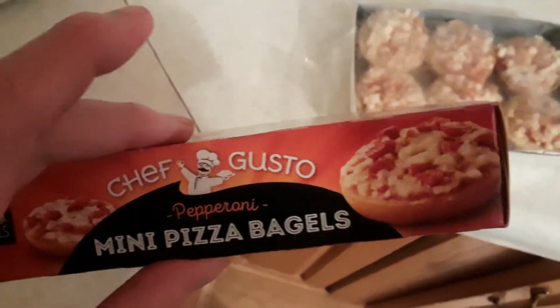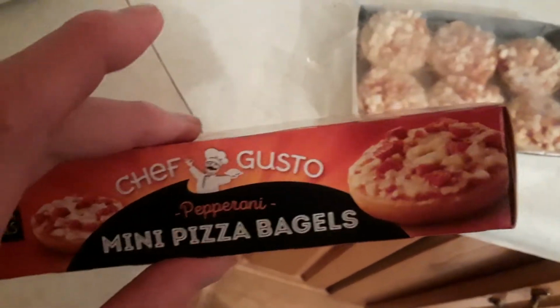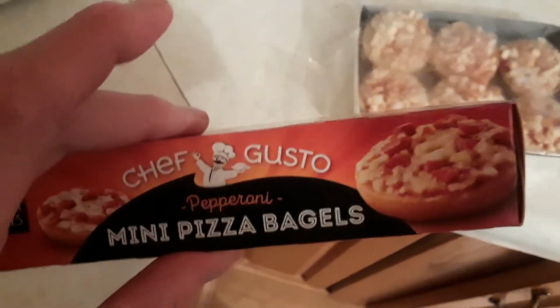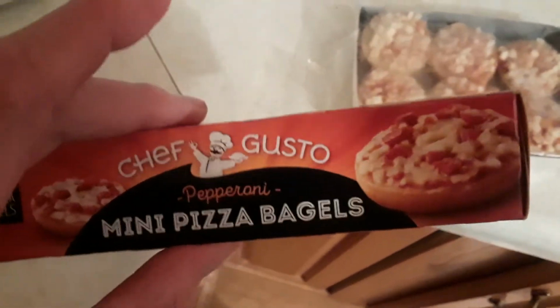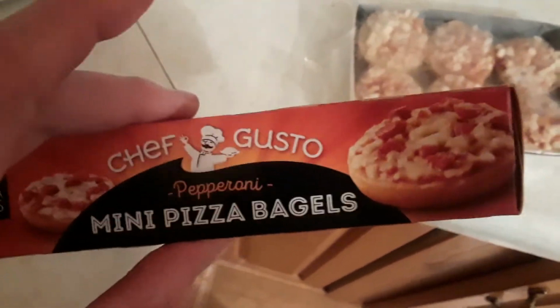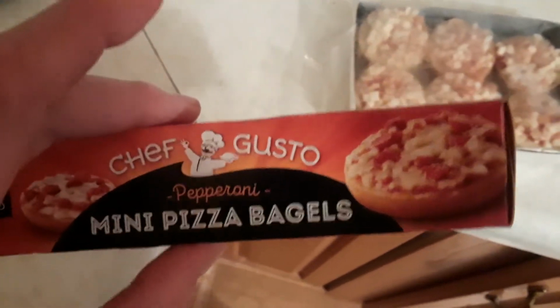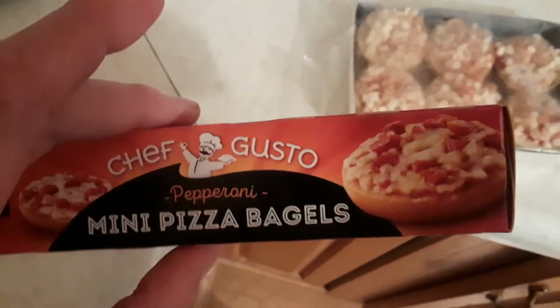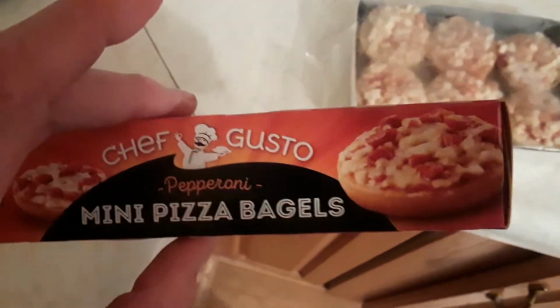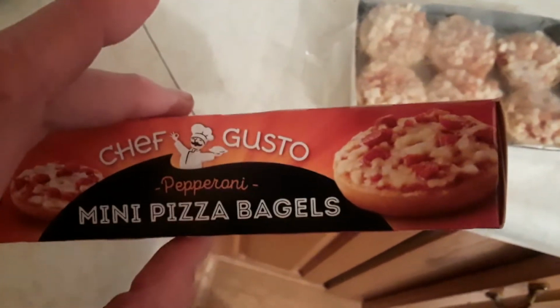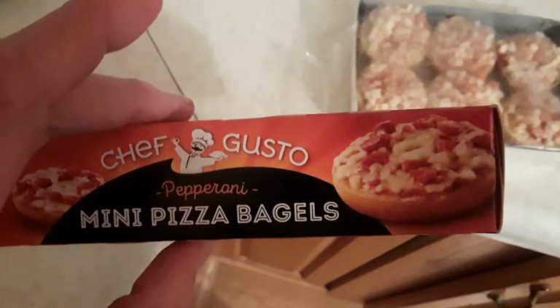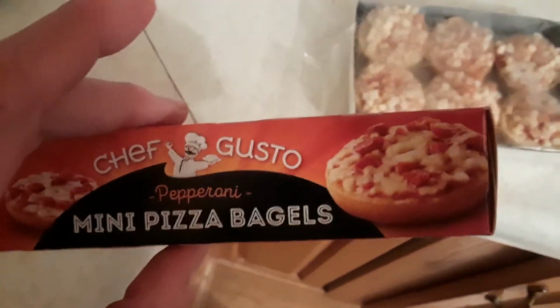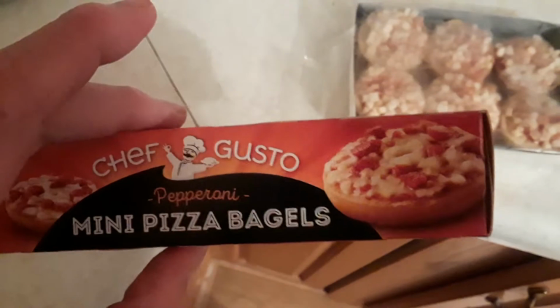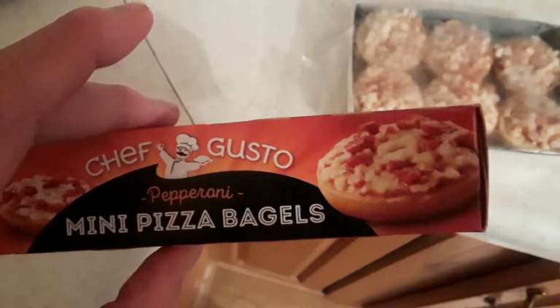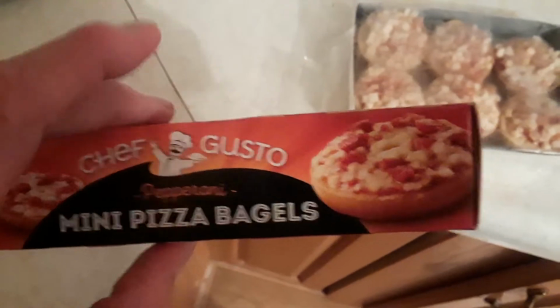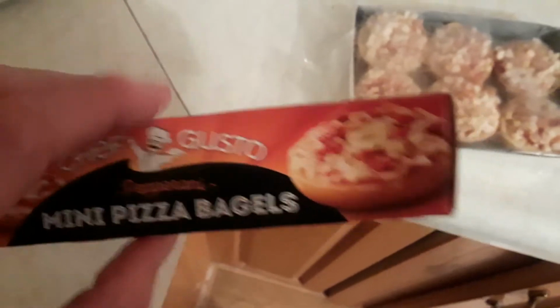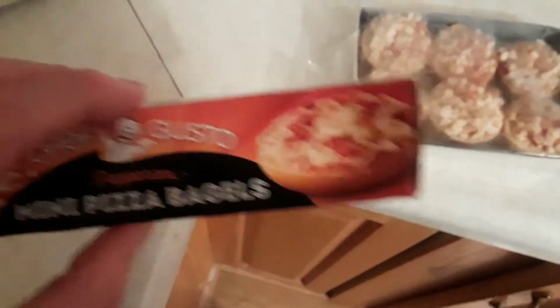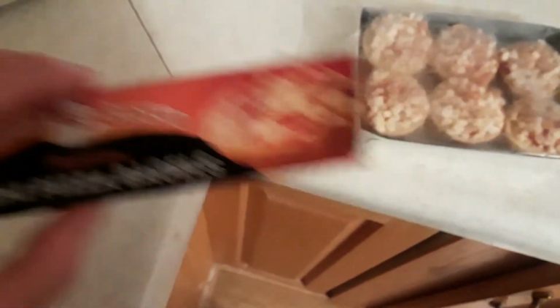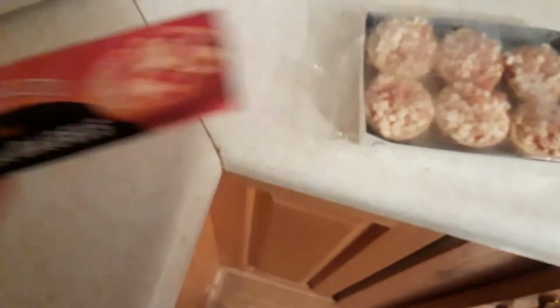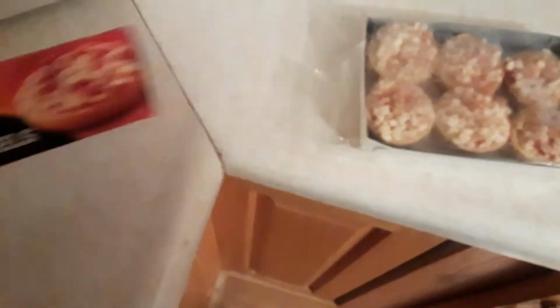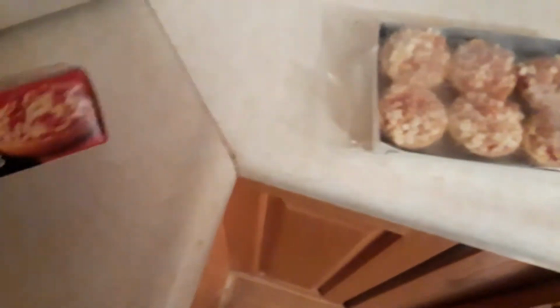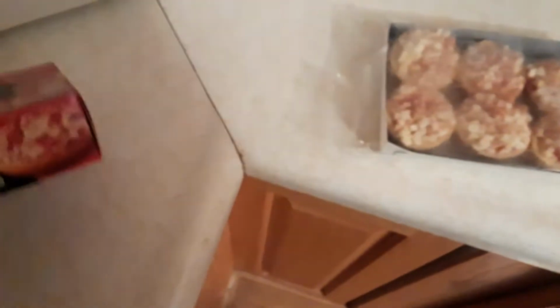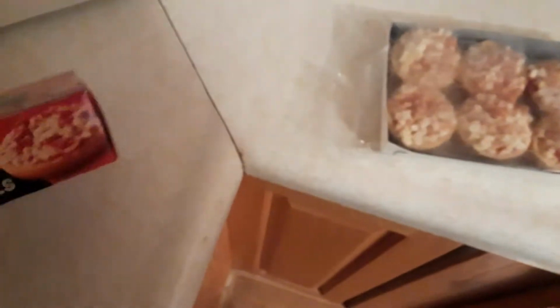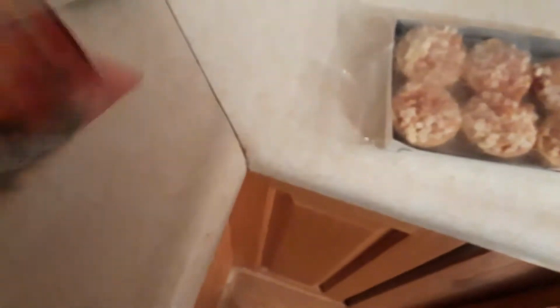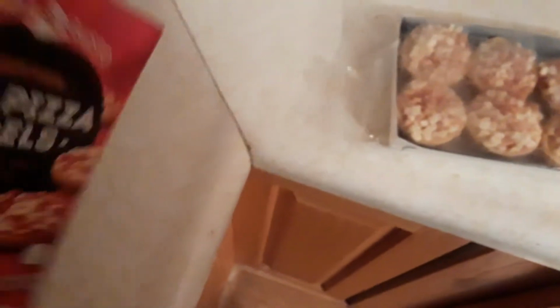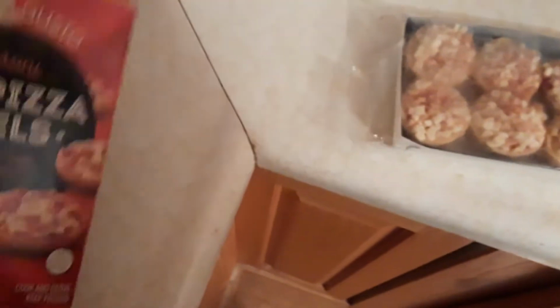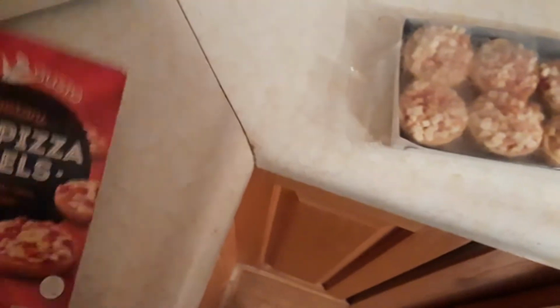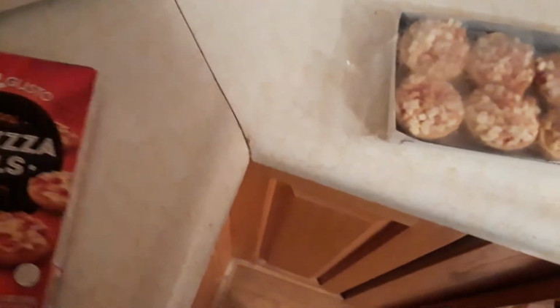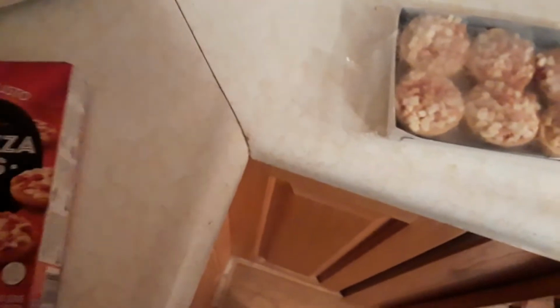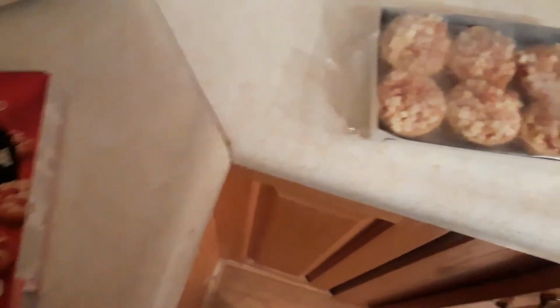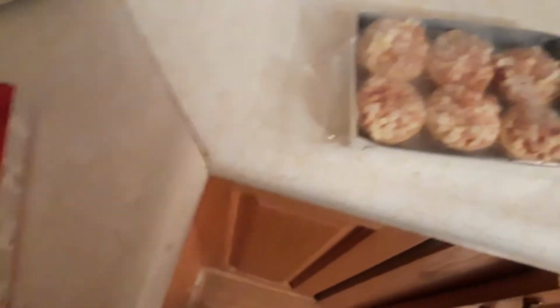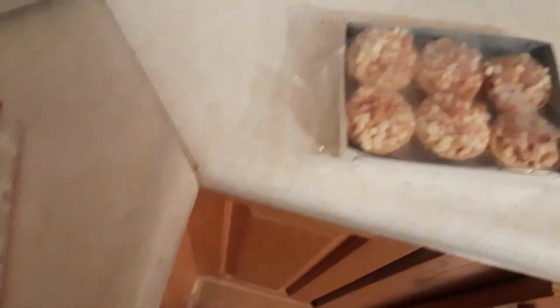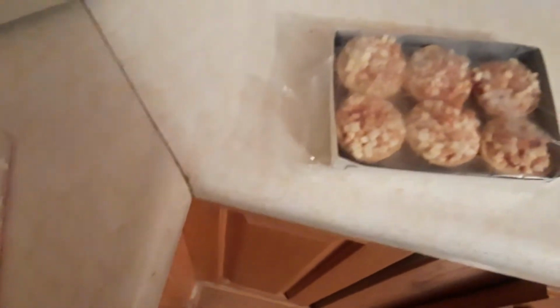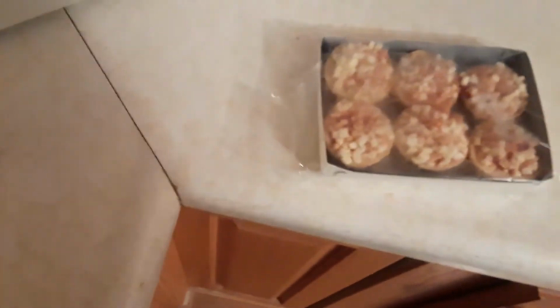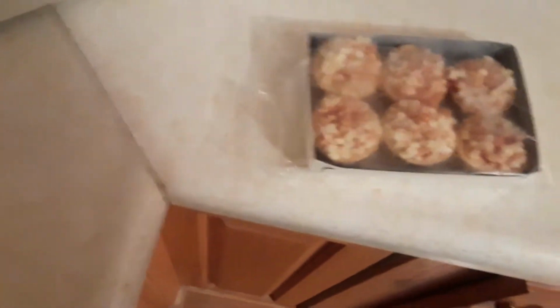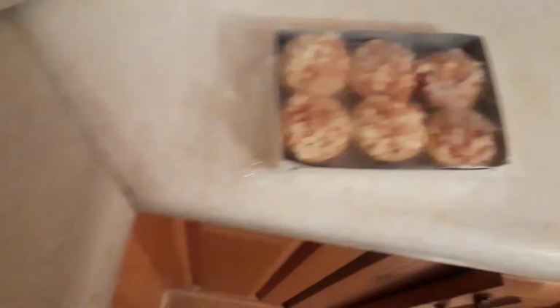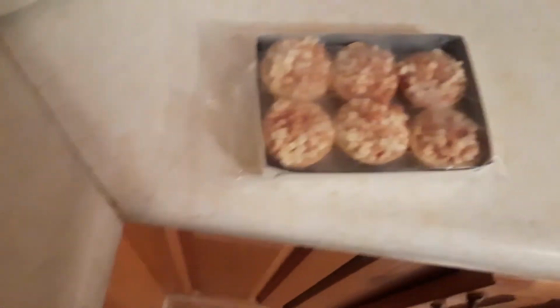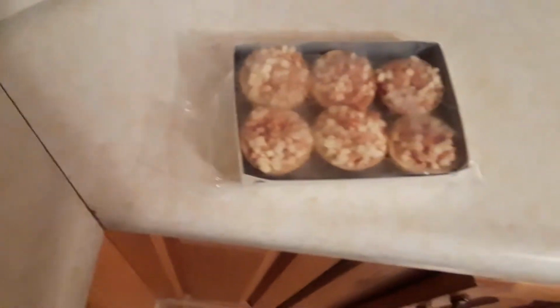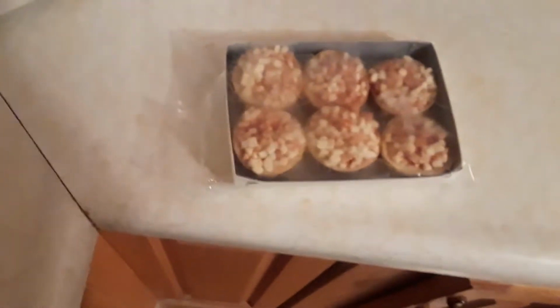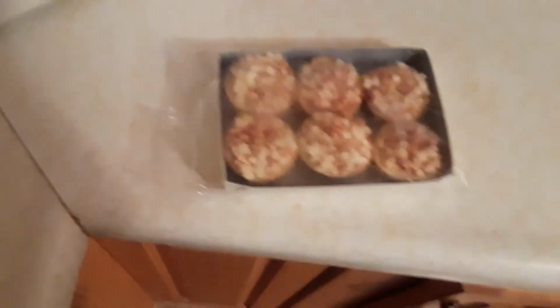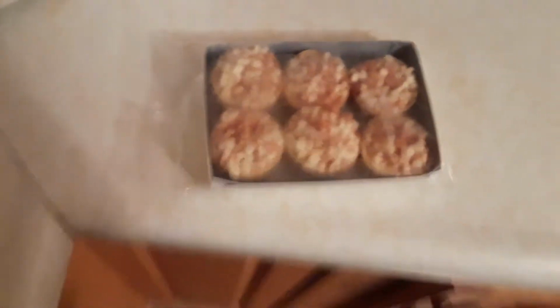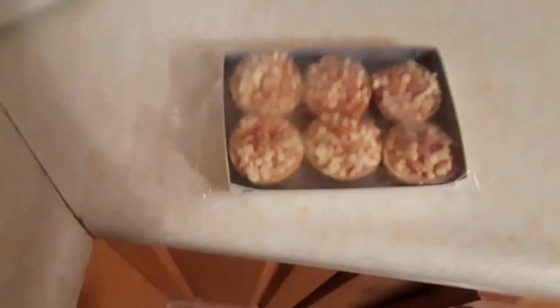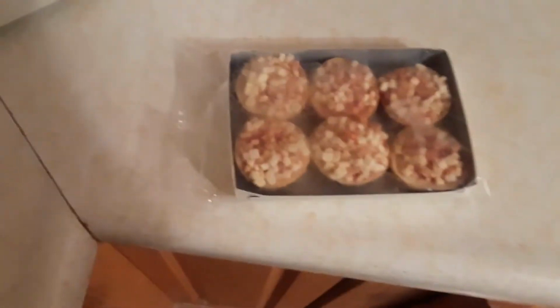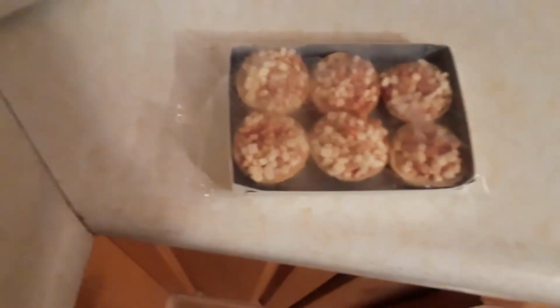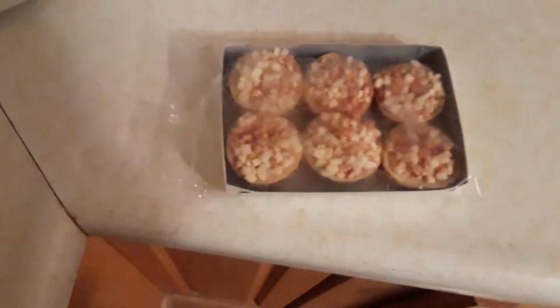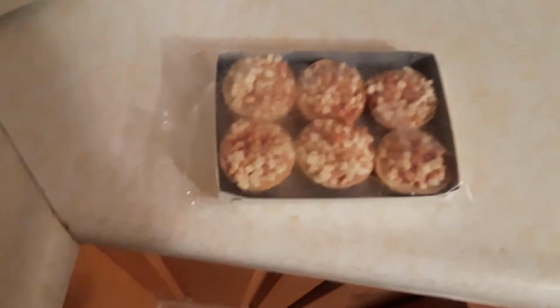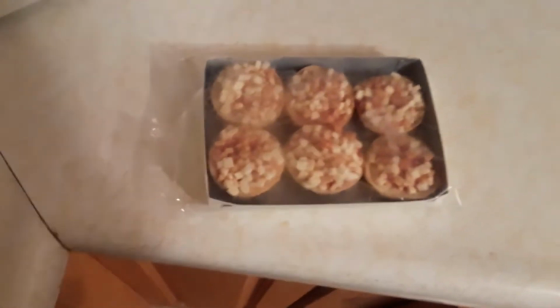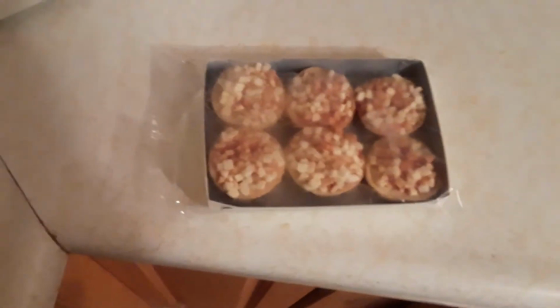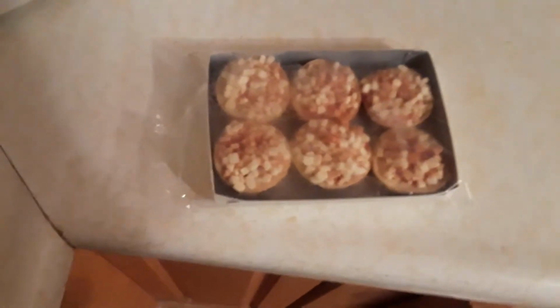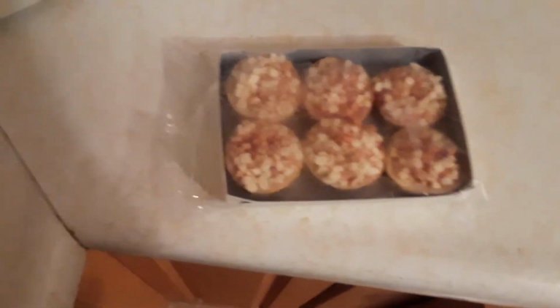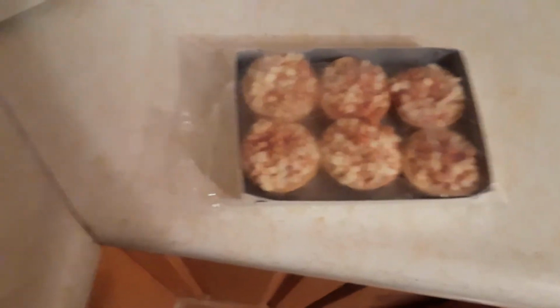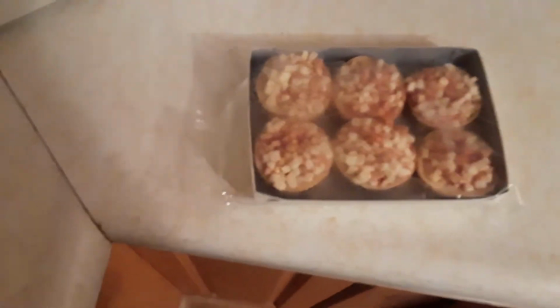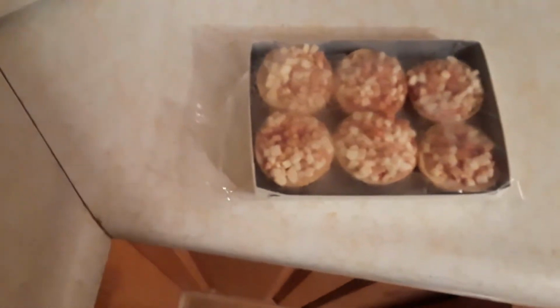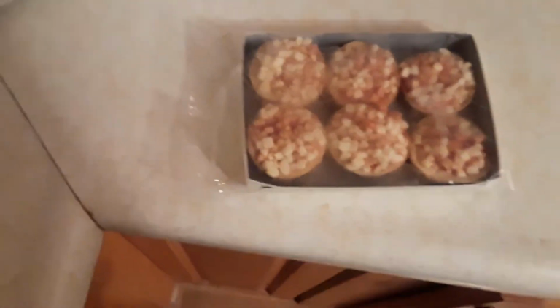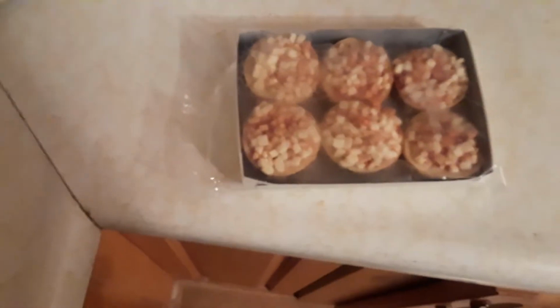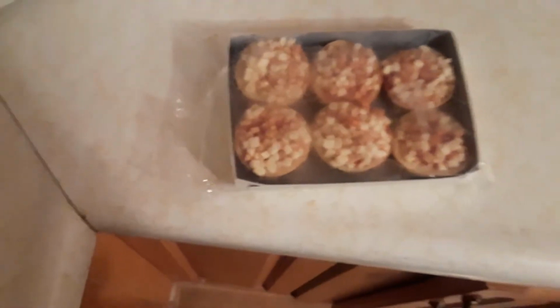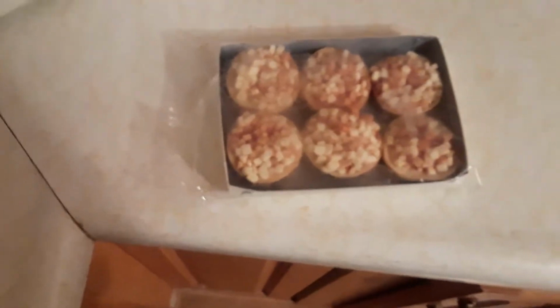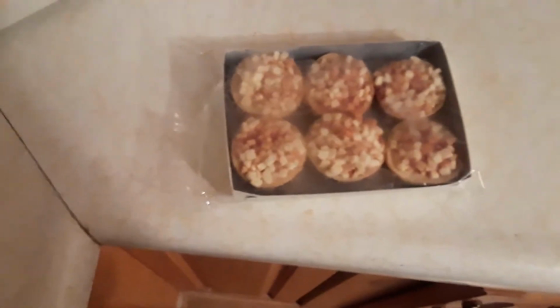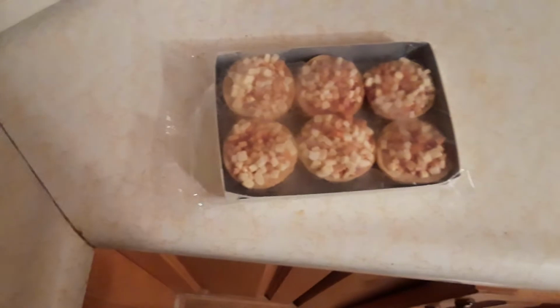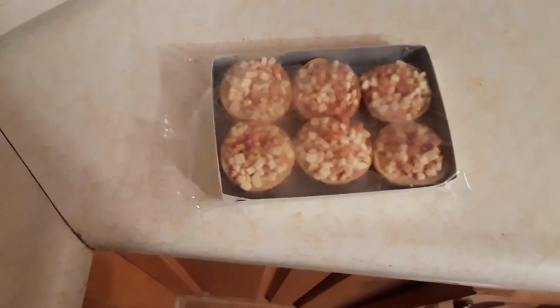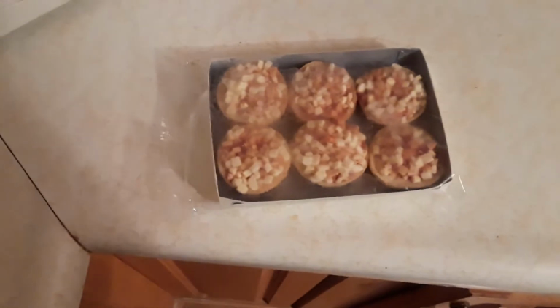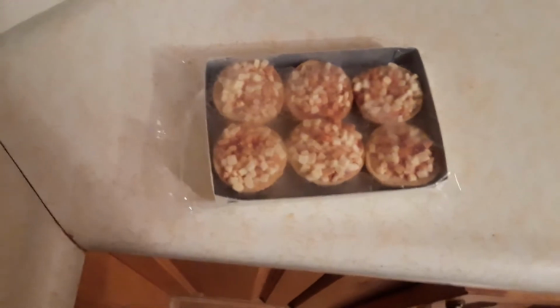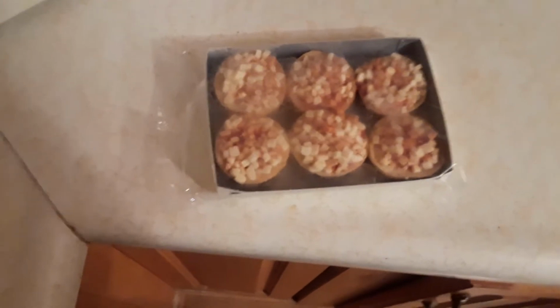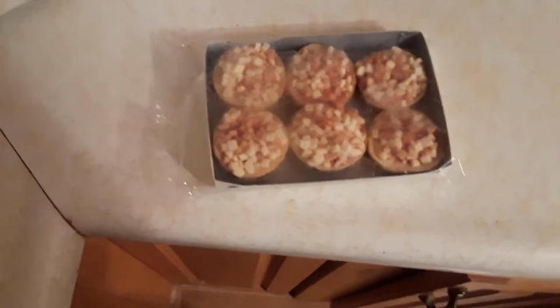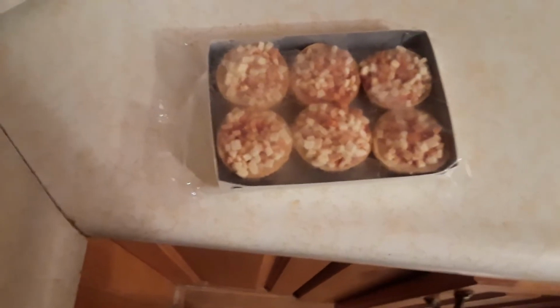Those are the Chef Gusto mini pizza bagels. Alright guys, I'll be back - I'll put them in the microwave and see how long it takes, probably two minutes I would think.